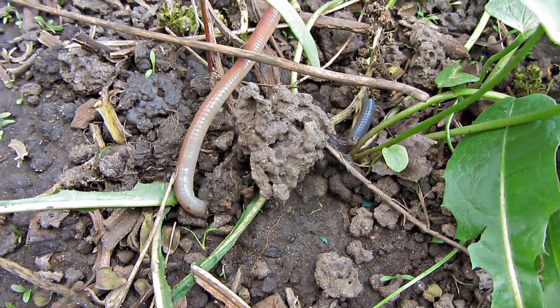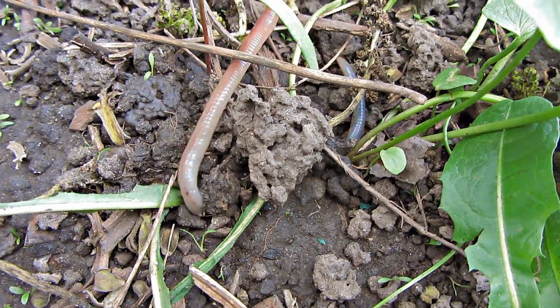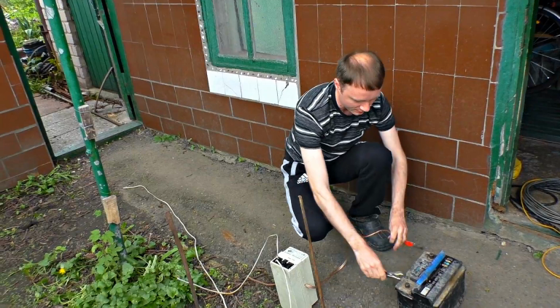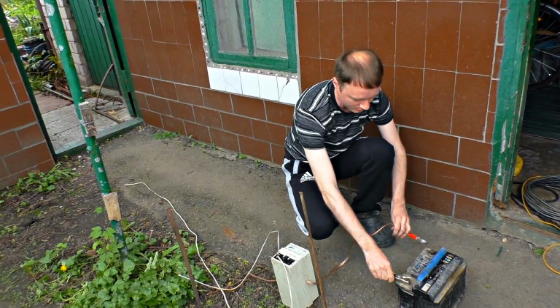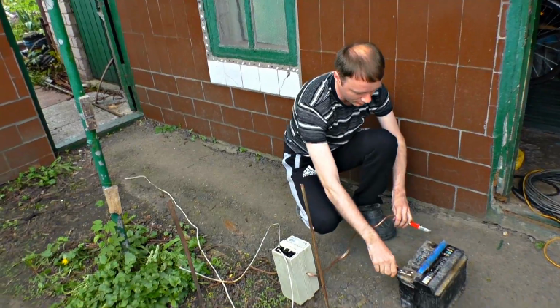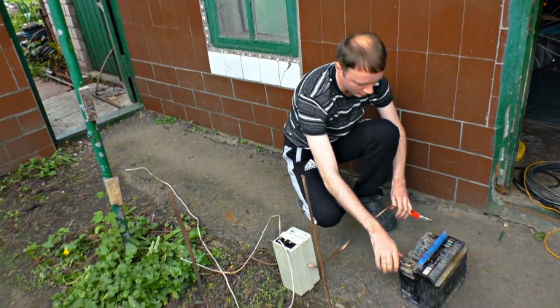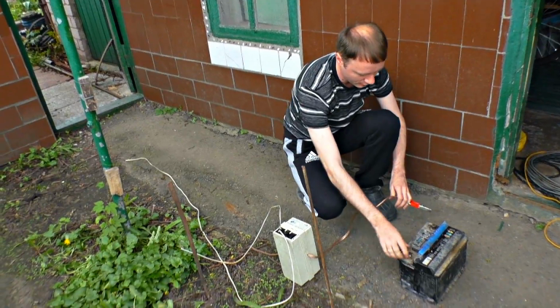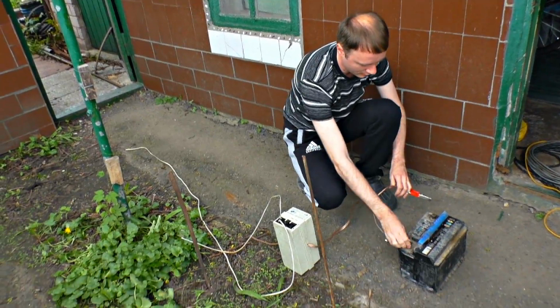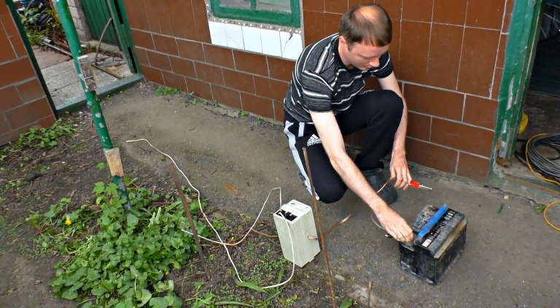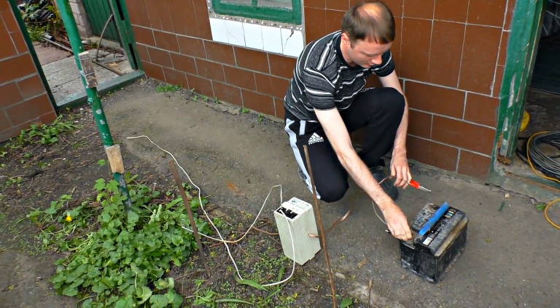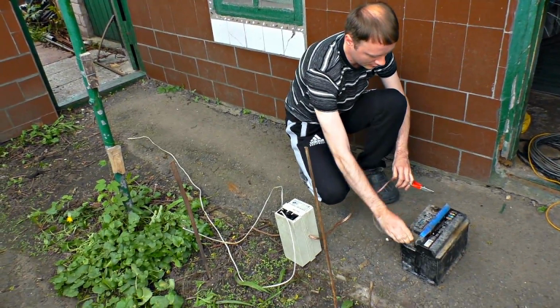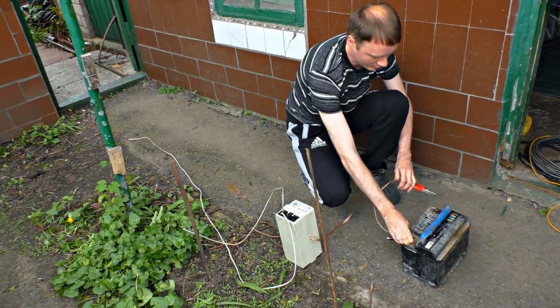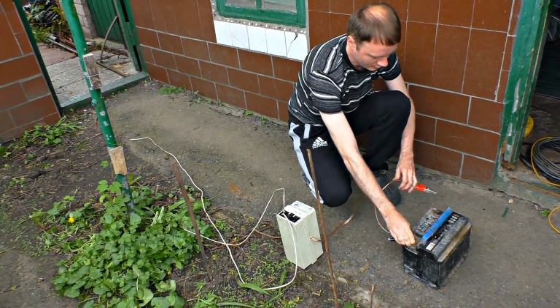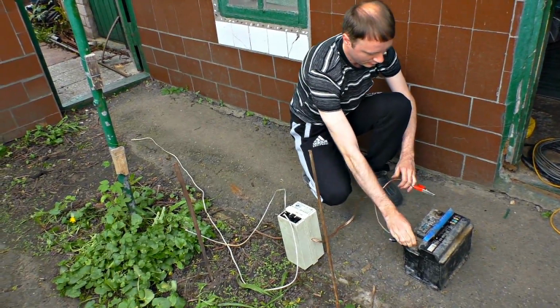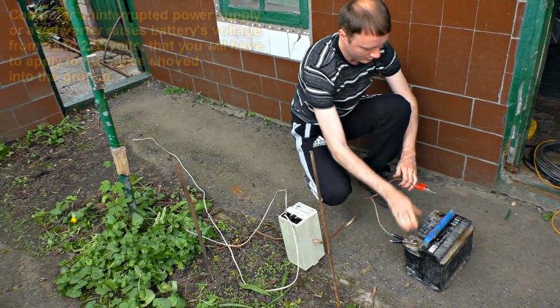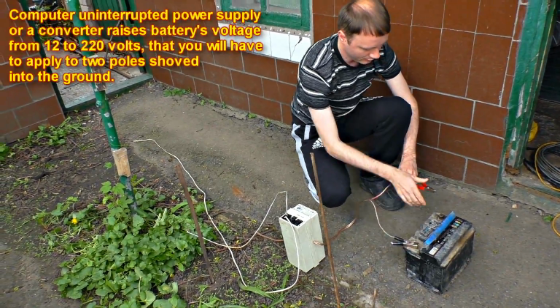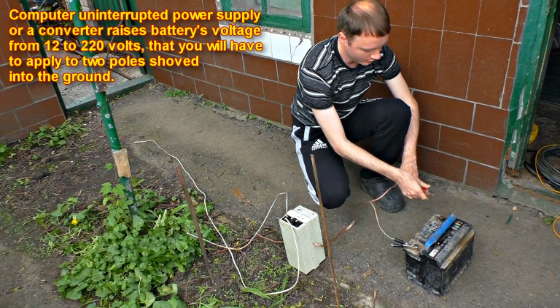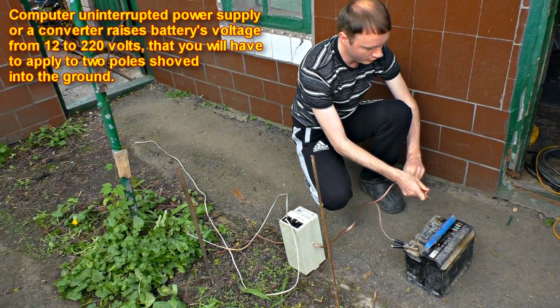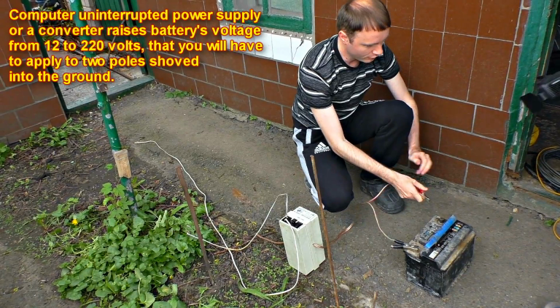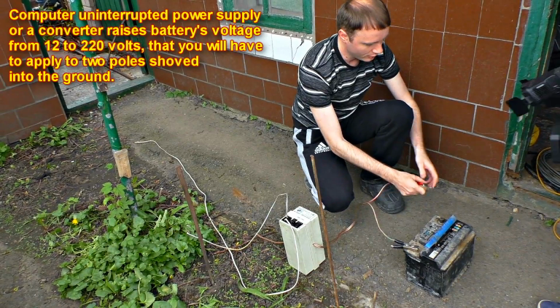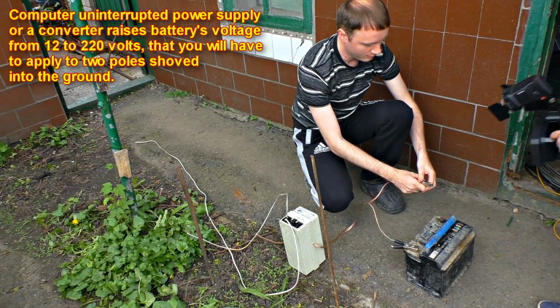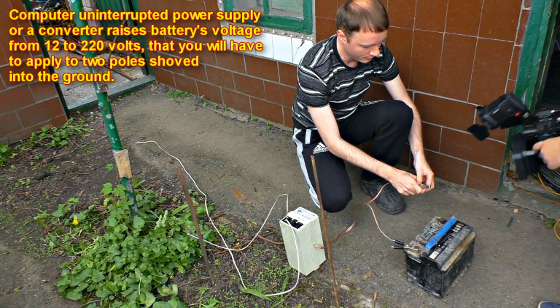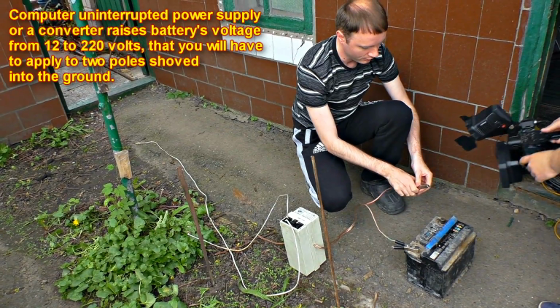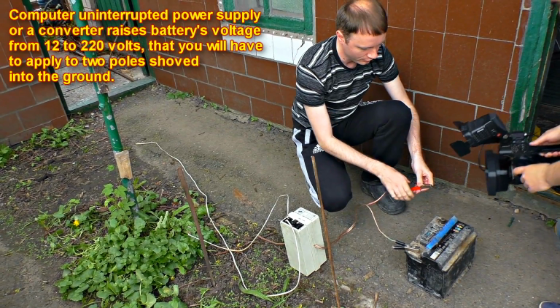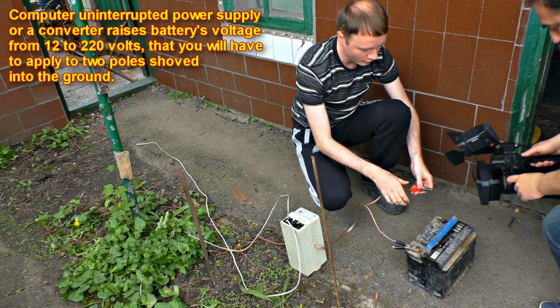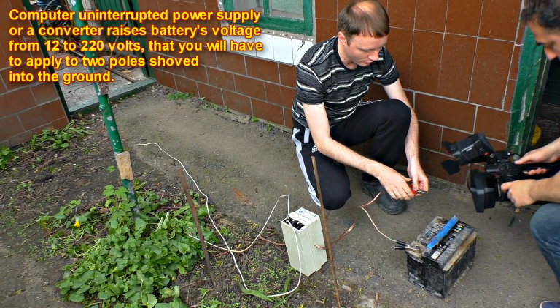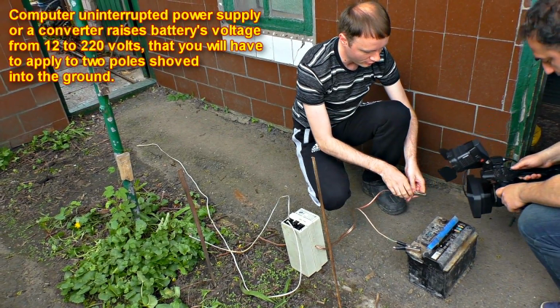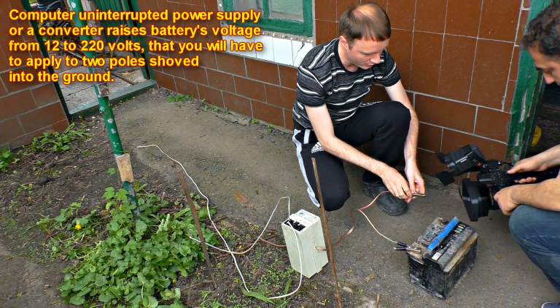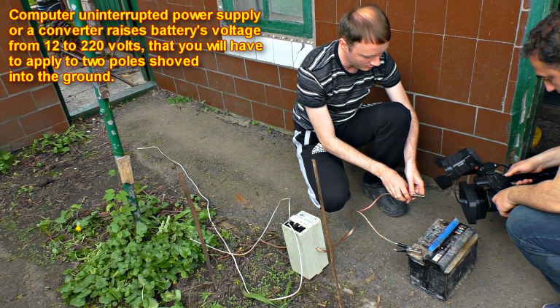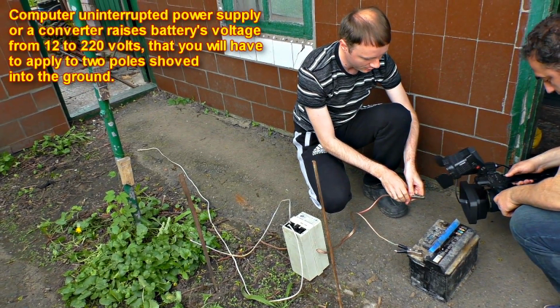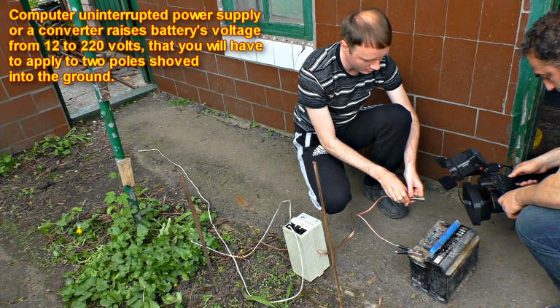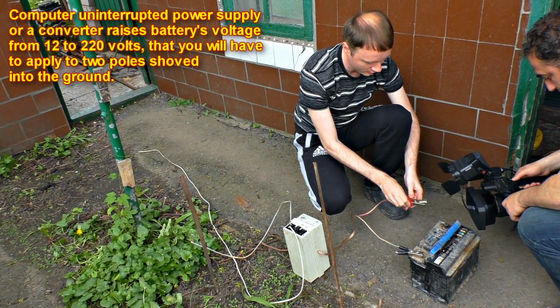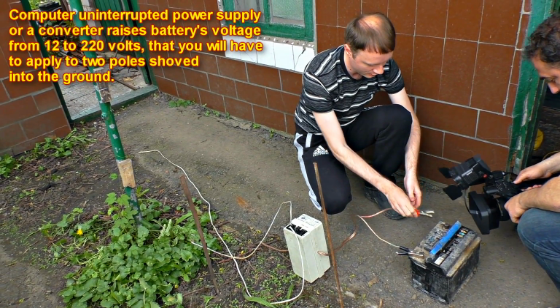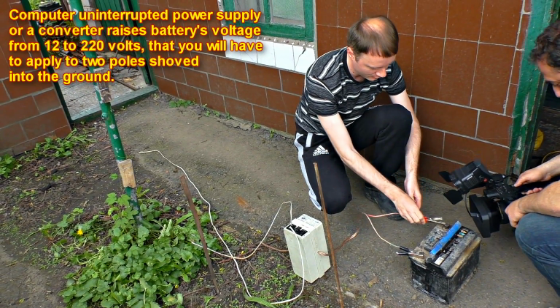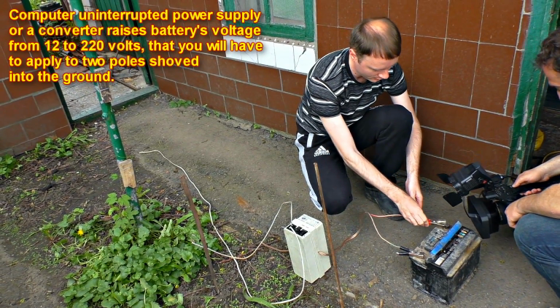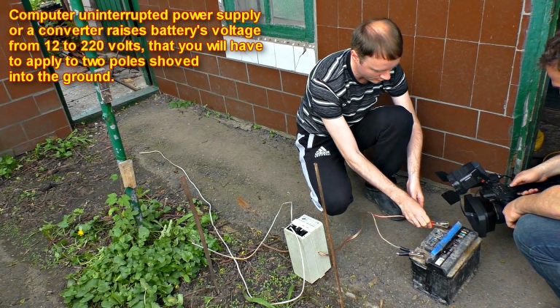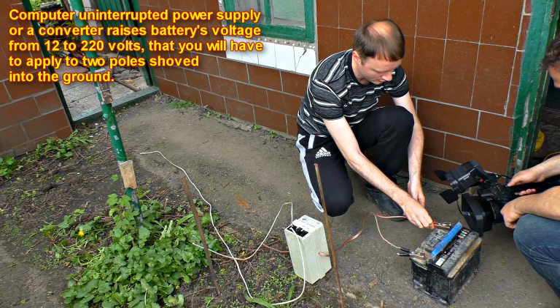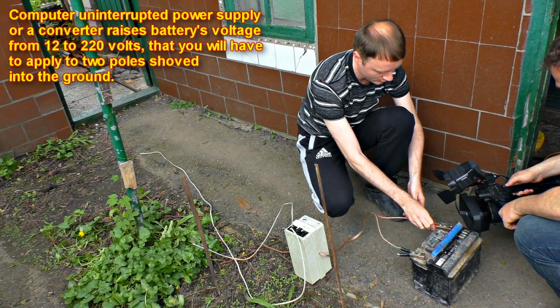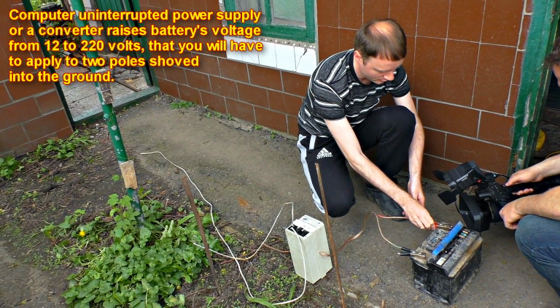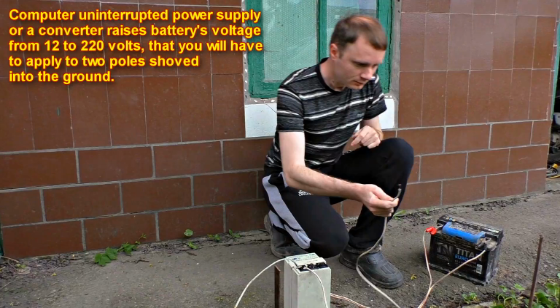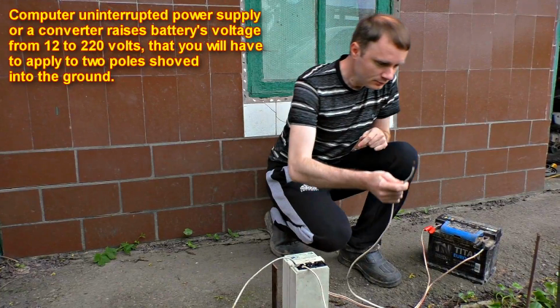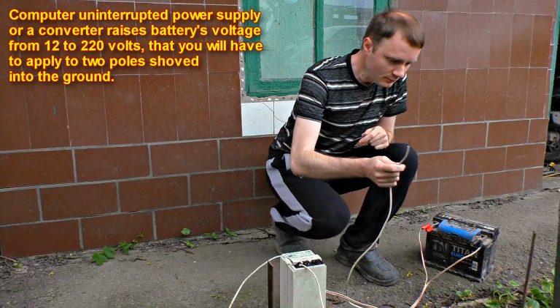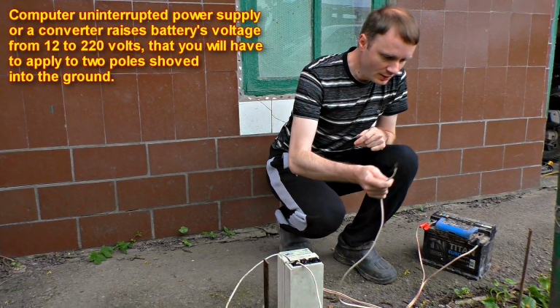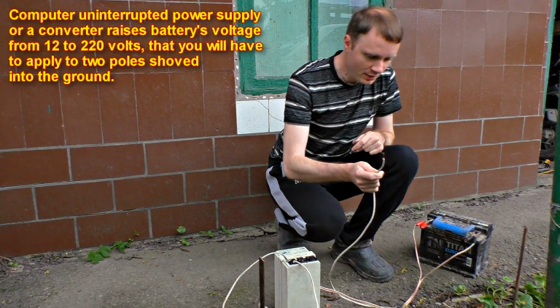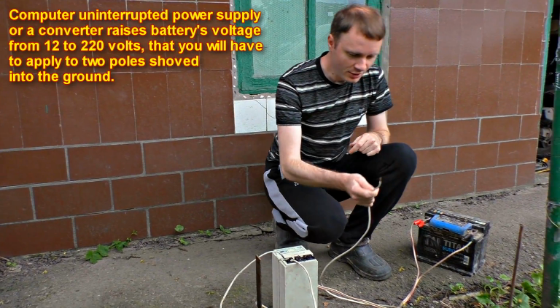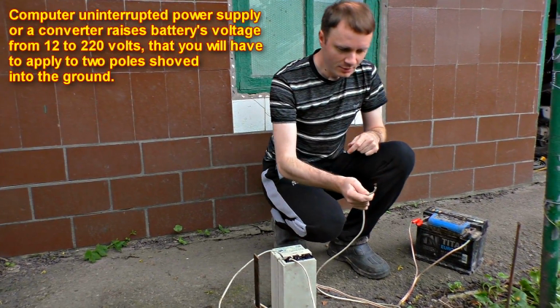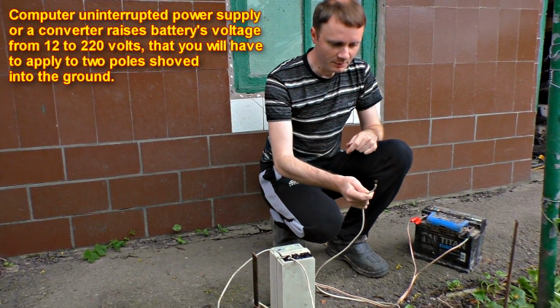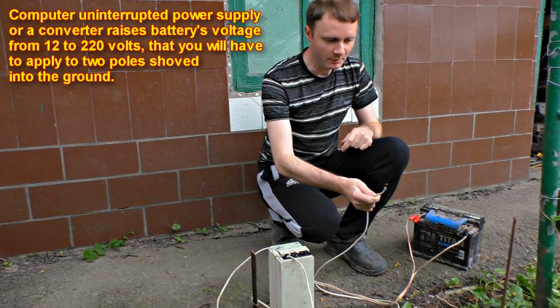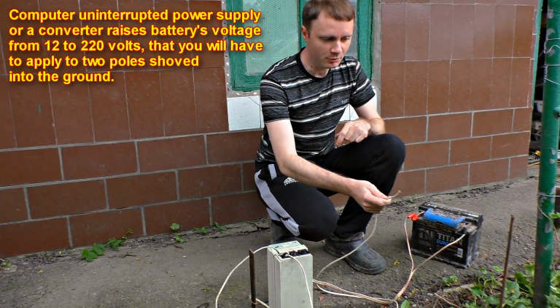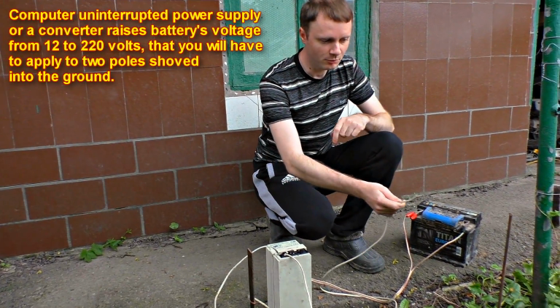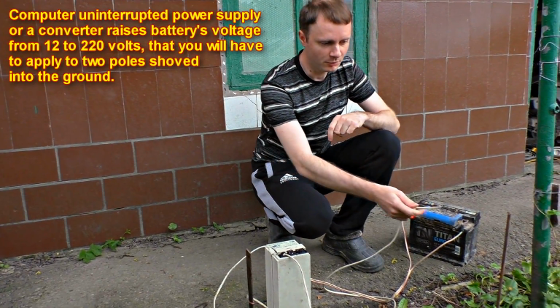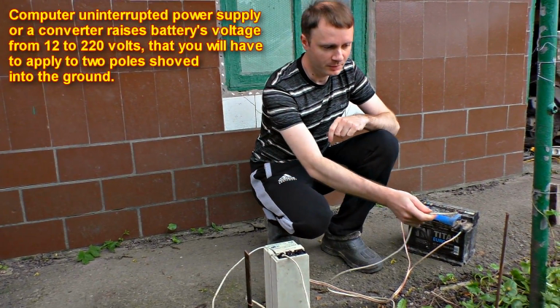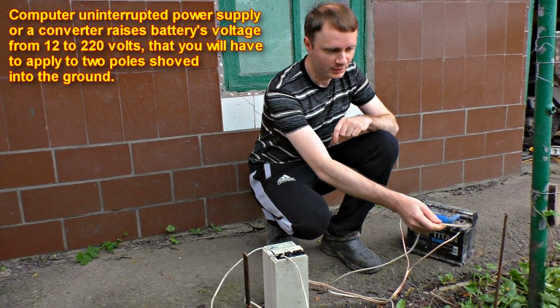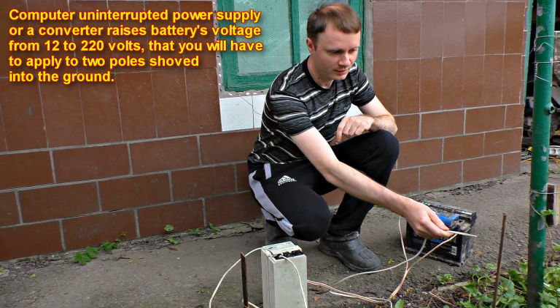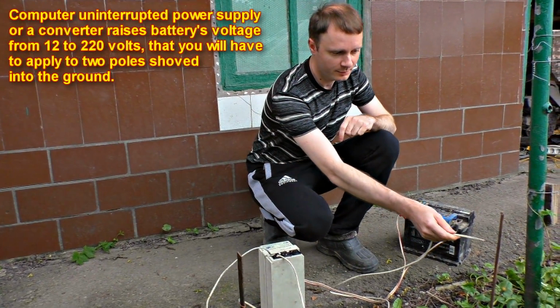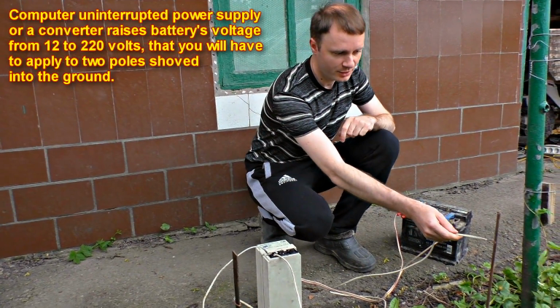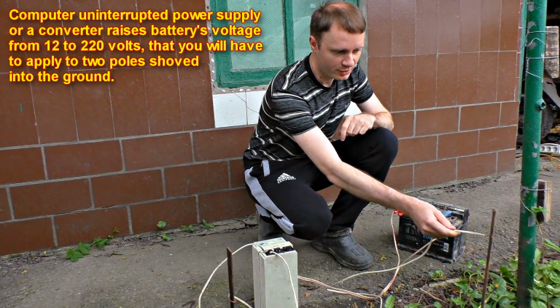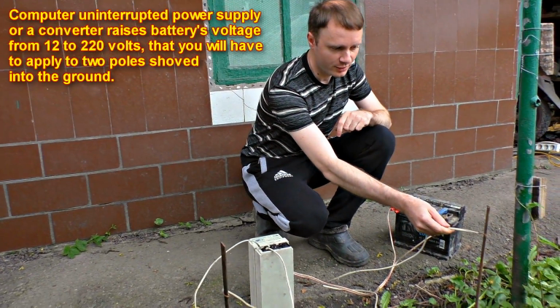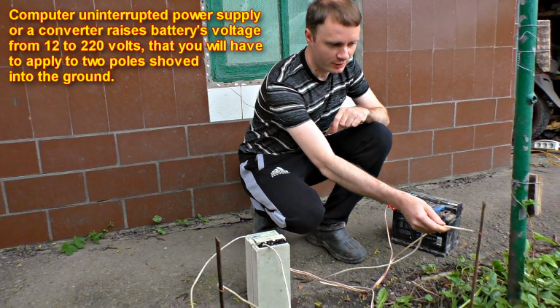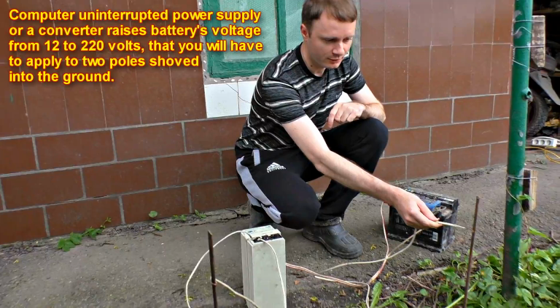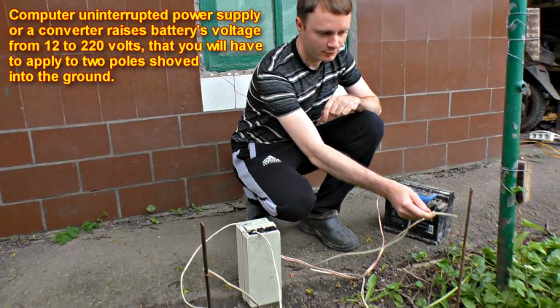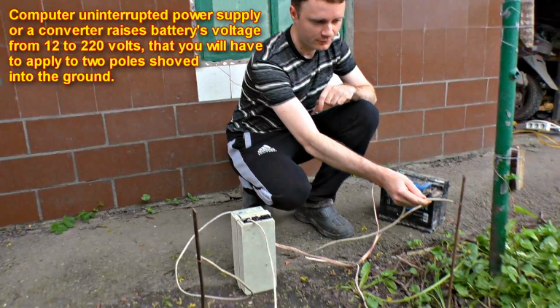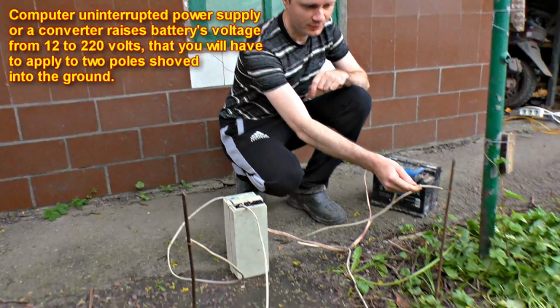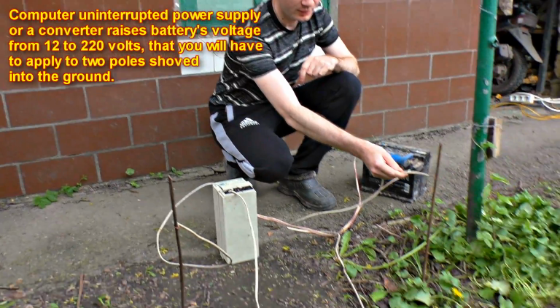When you go fishing, you can use an uninterruptible power supply or a converter, applying voltage to them. Now we will try to apply voltage to it.